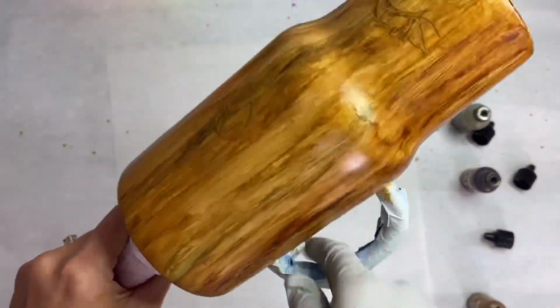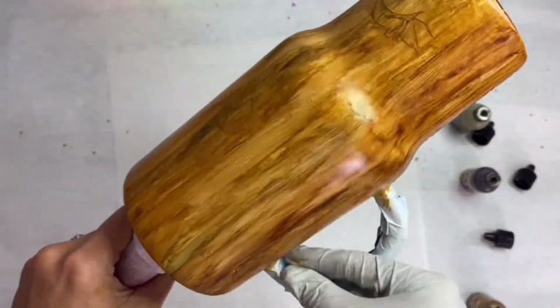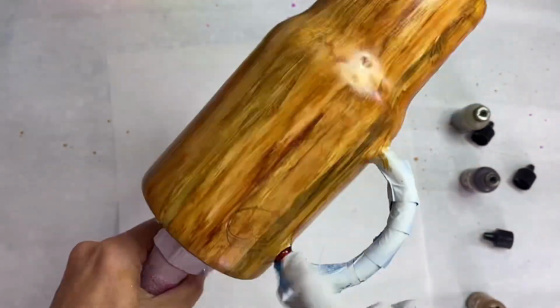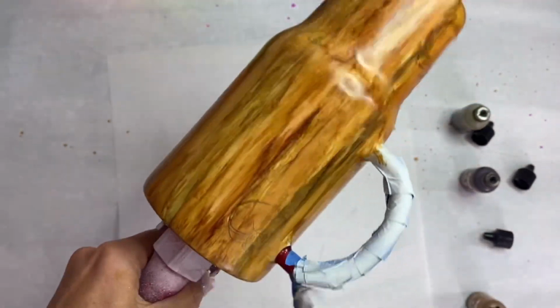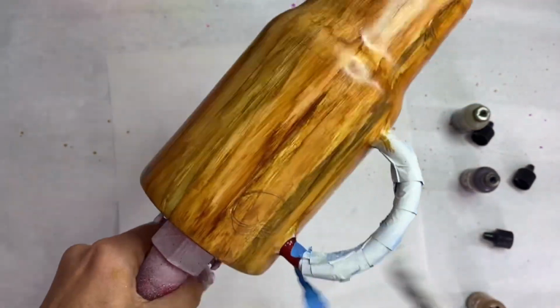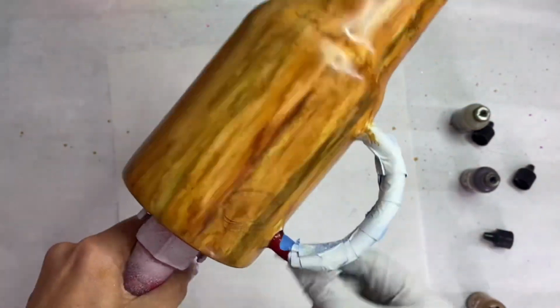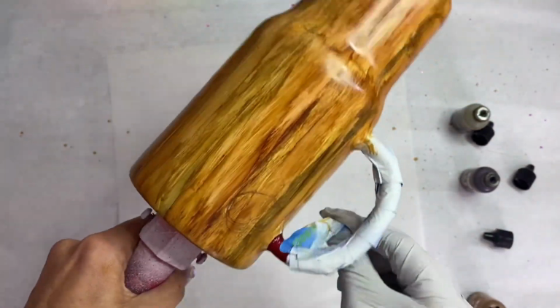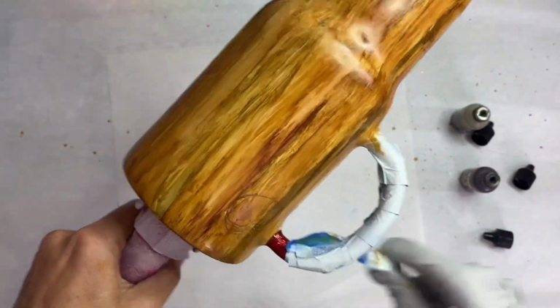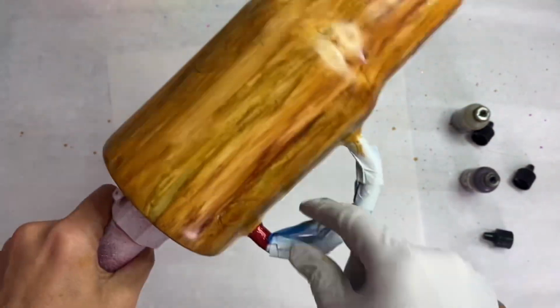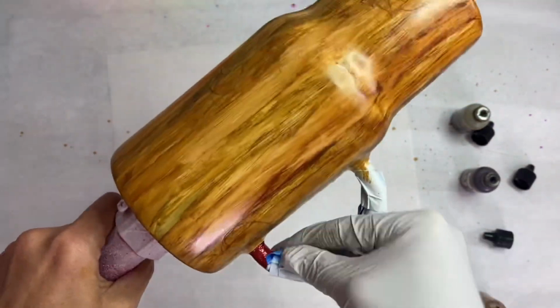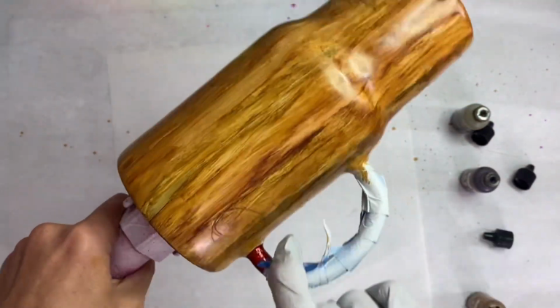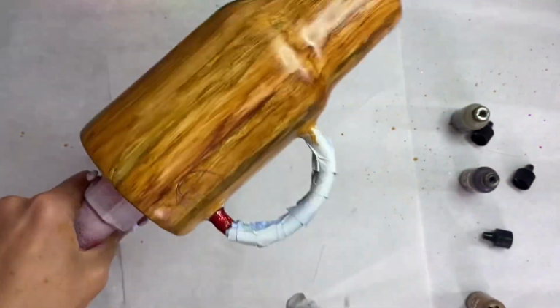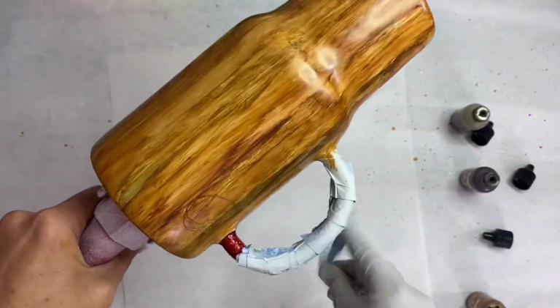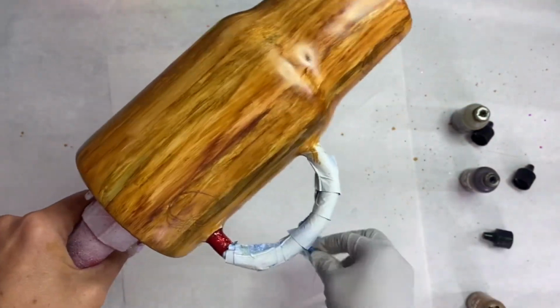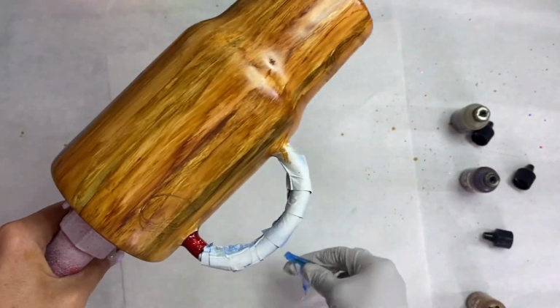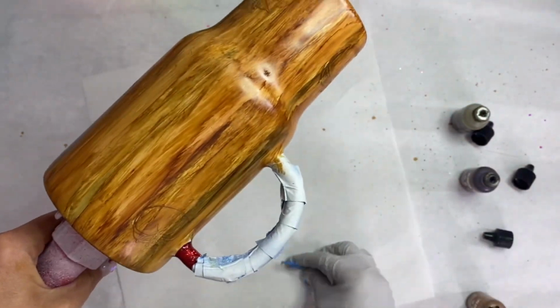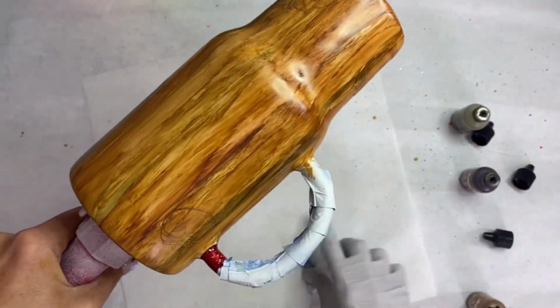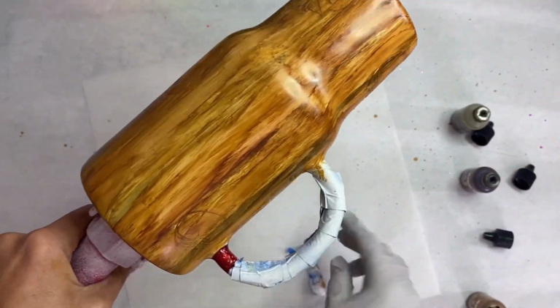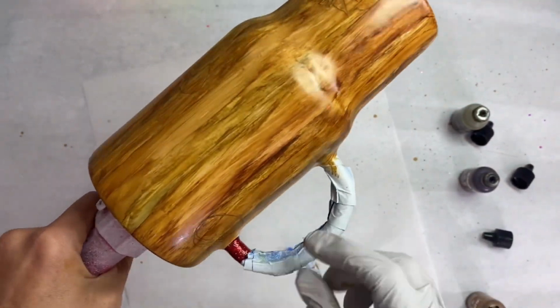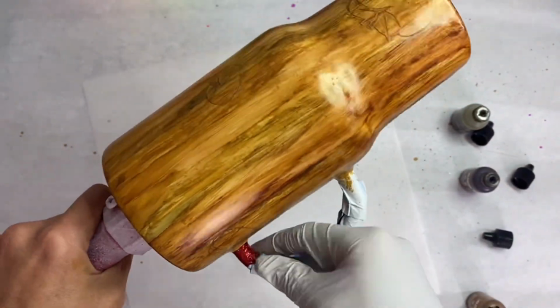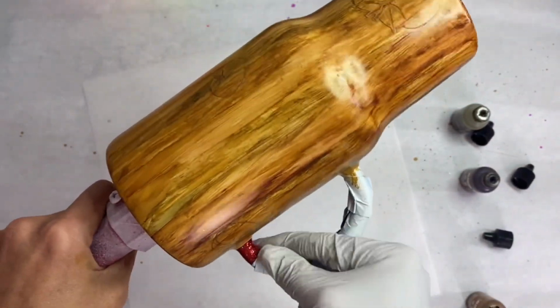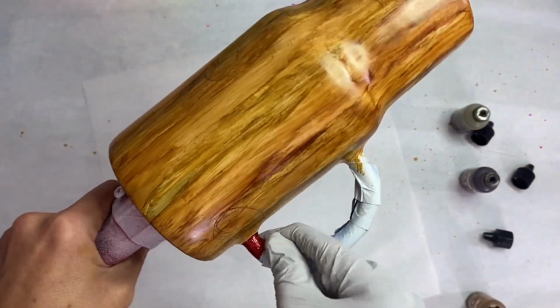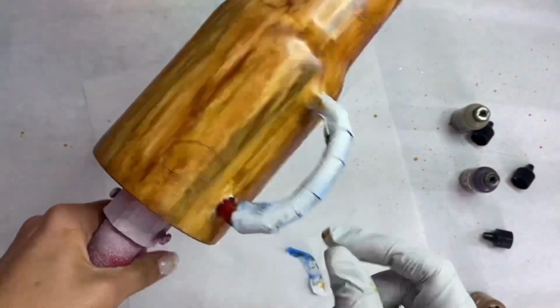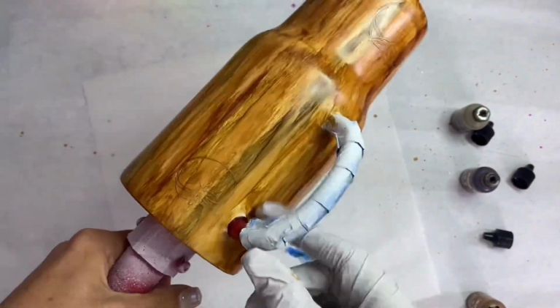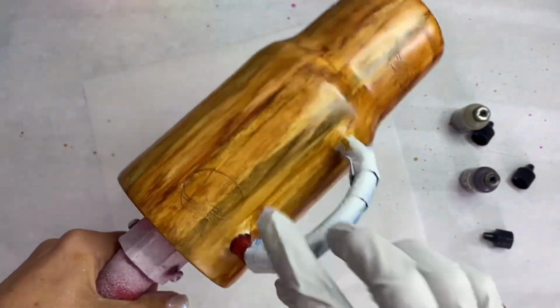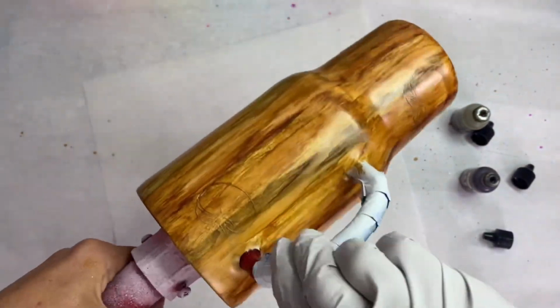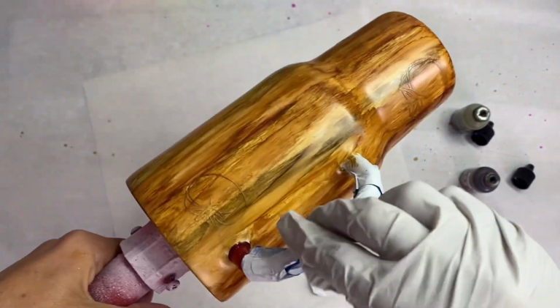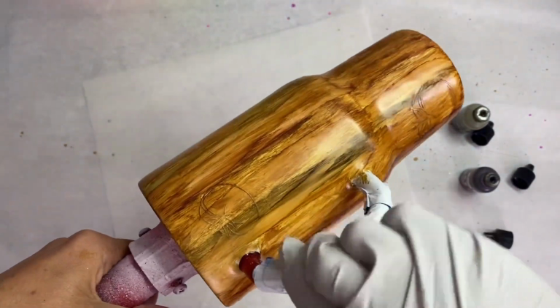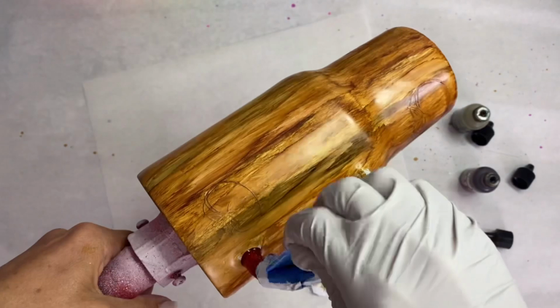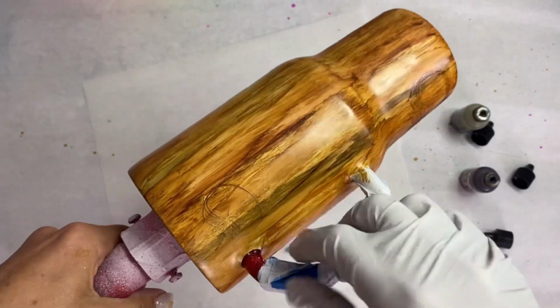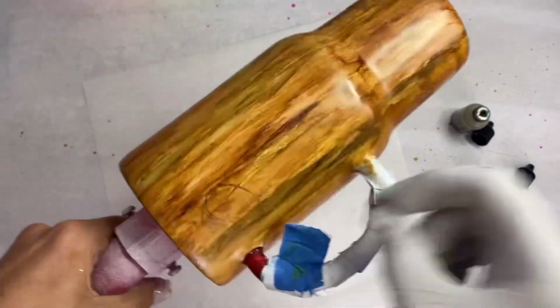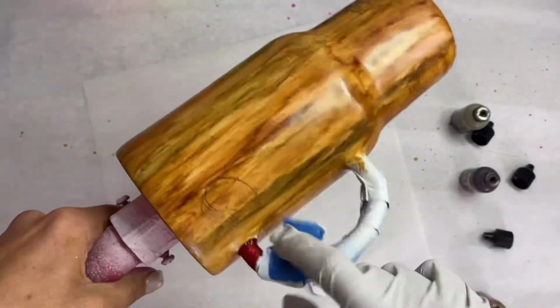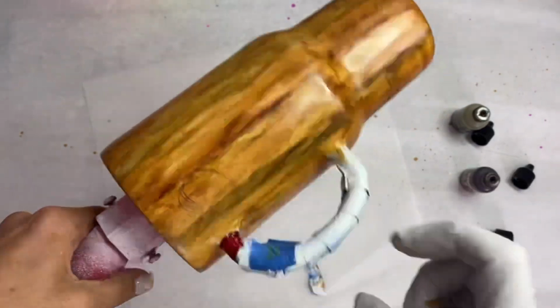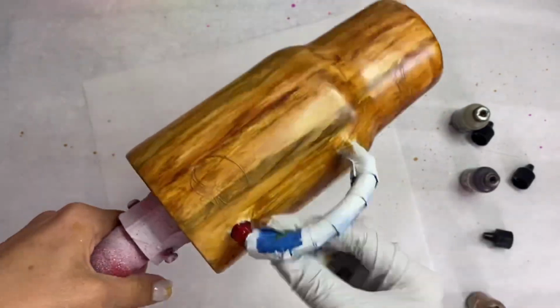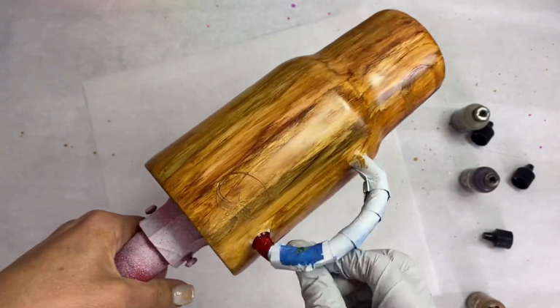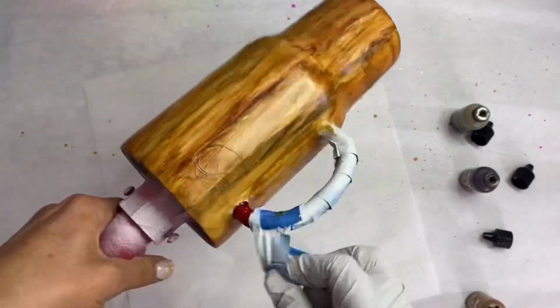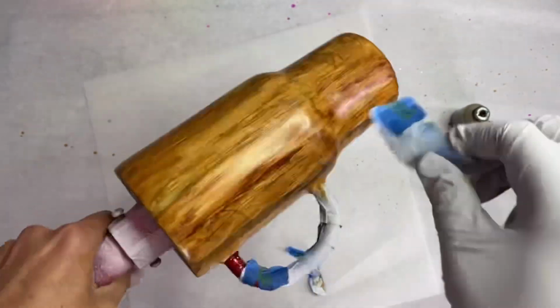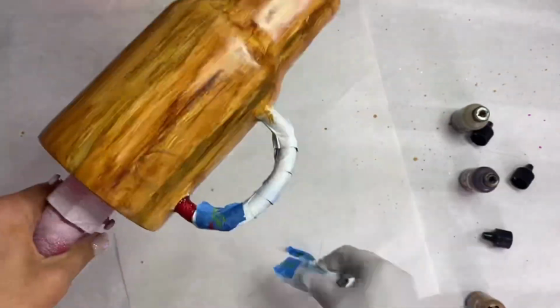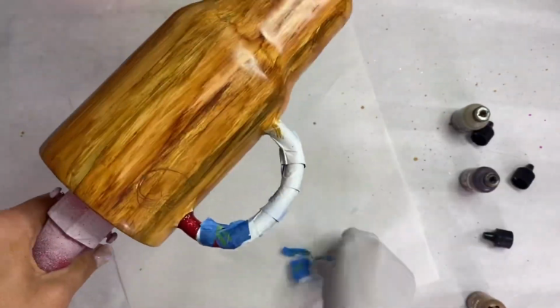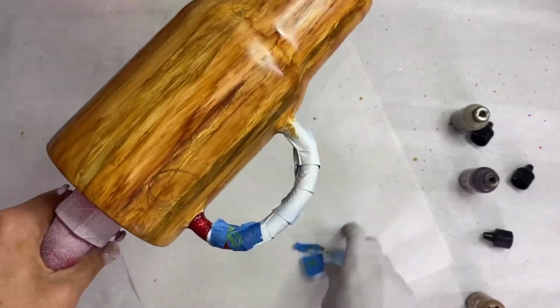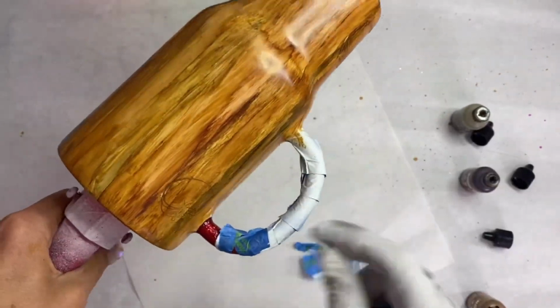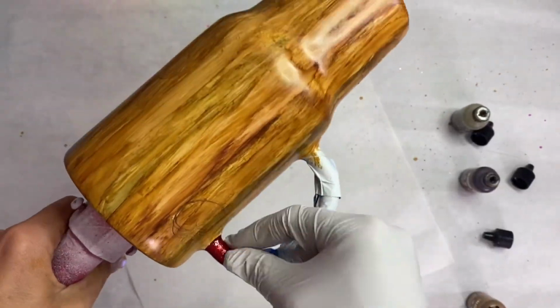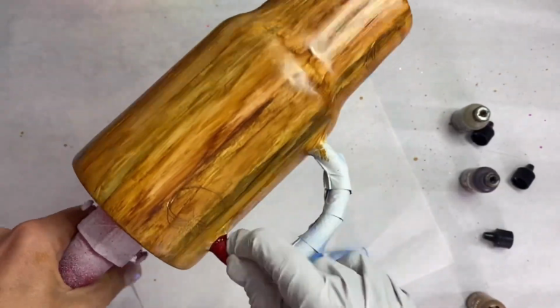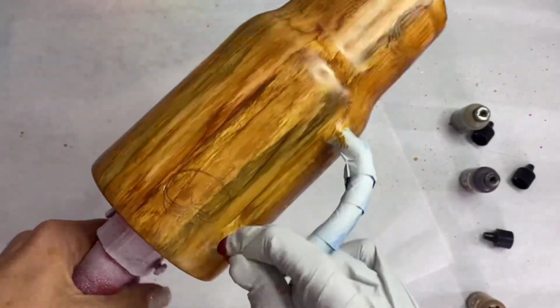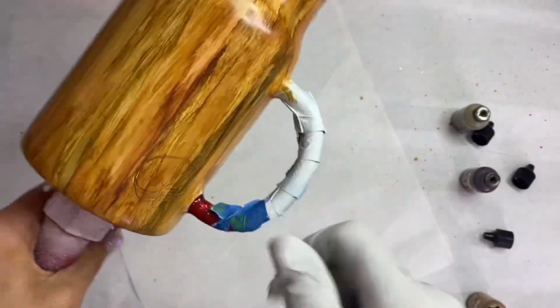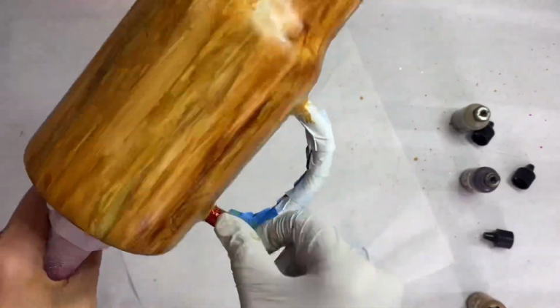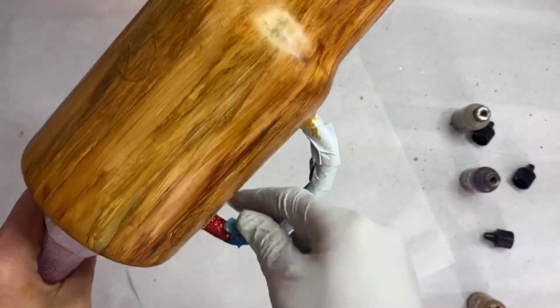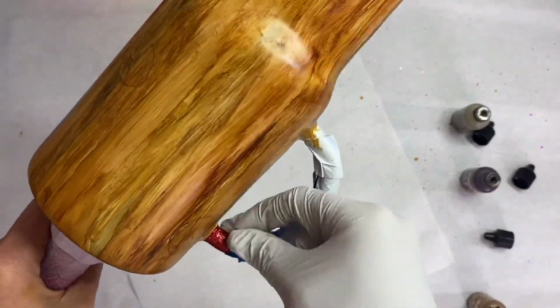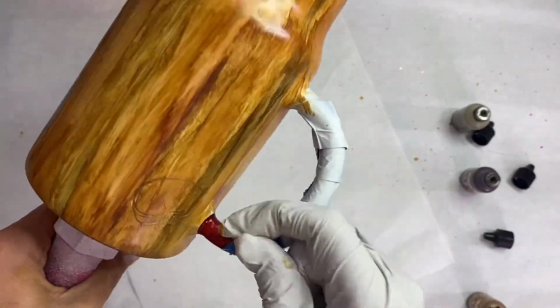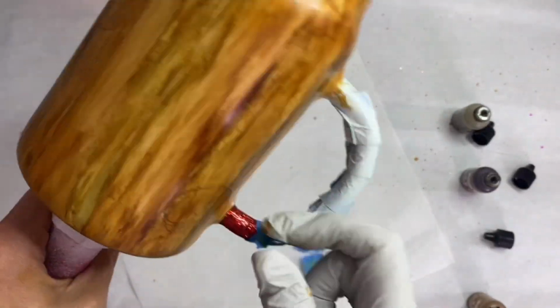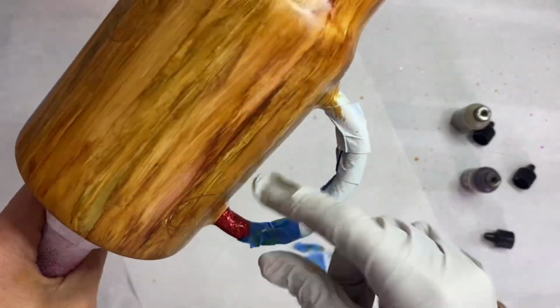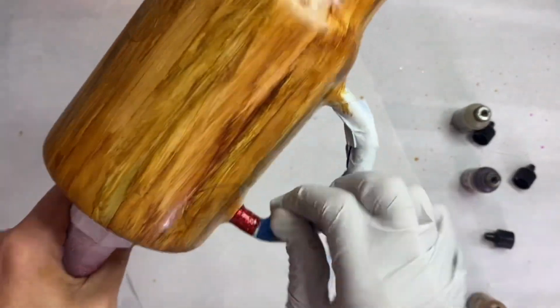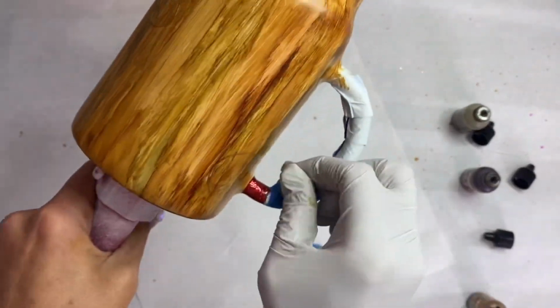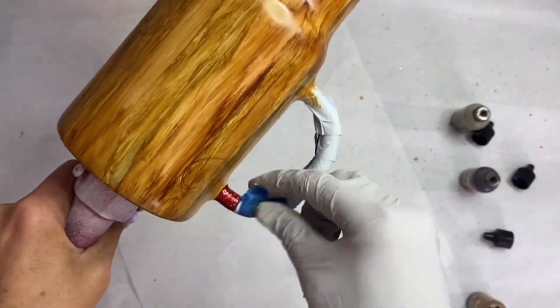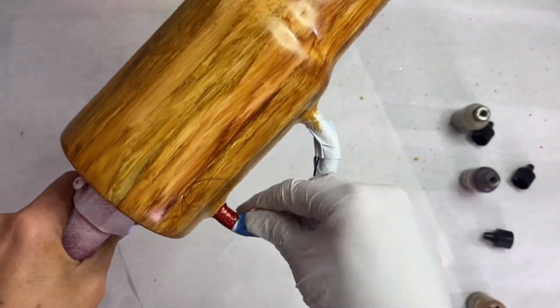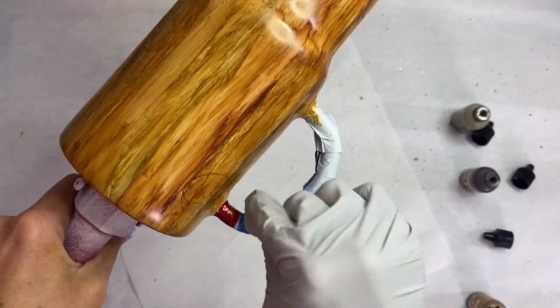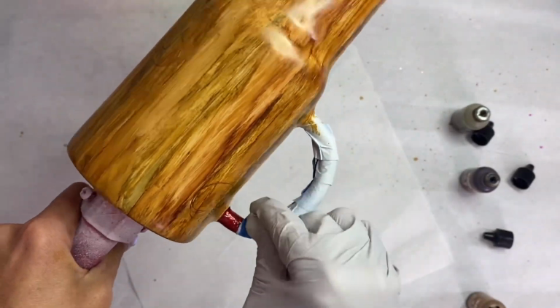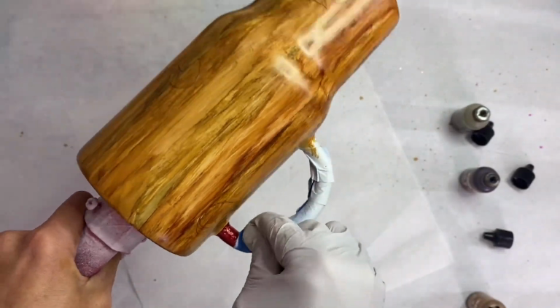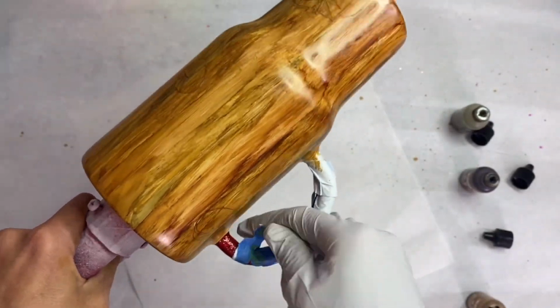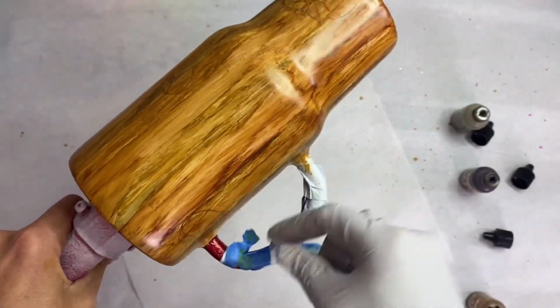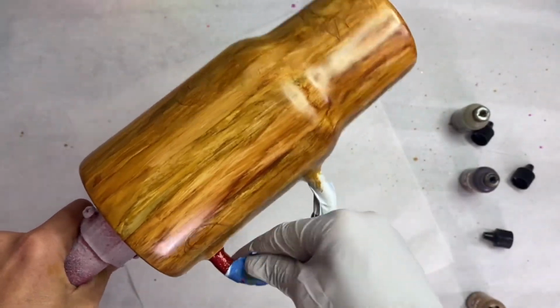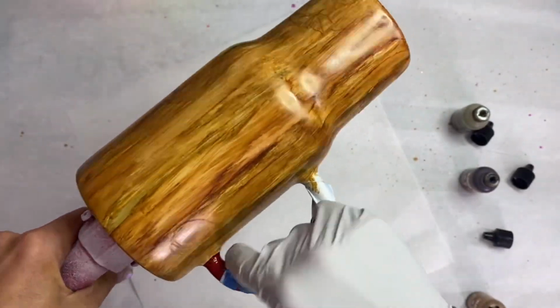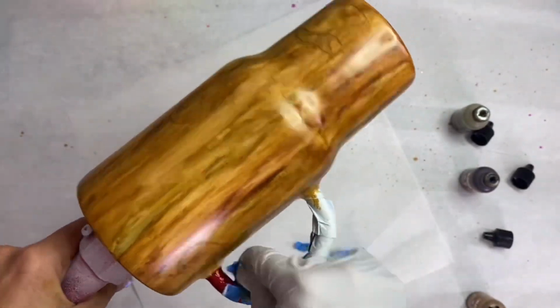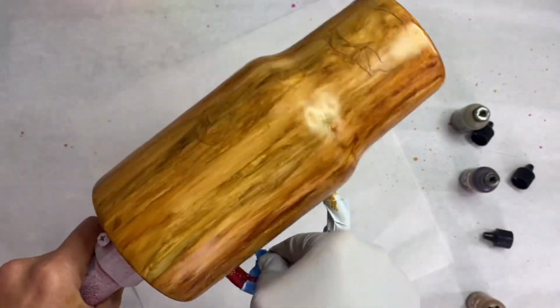Once we get our desired wood grain effect, I'm going to go ahead and take off that painter's tape on the handle to expose our glitter.